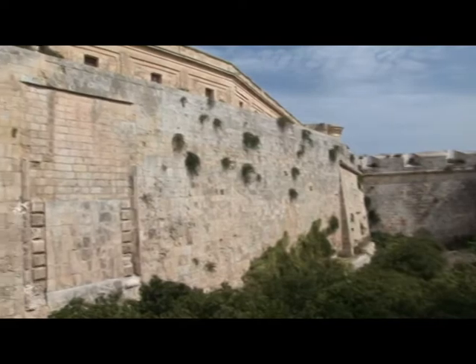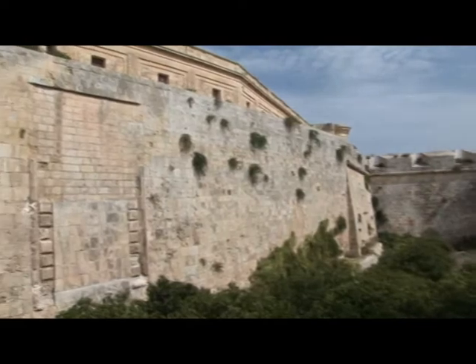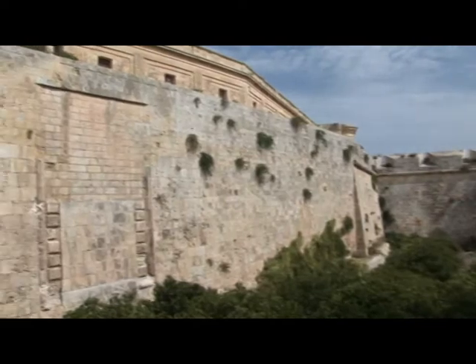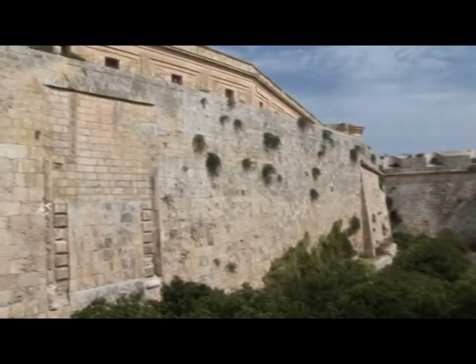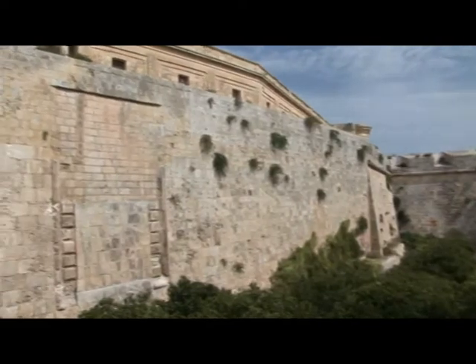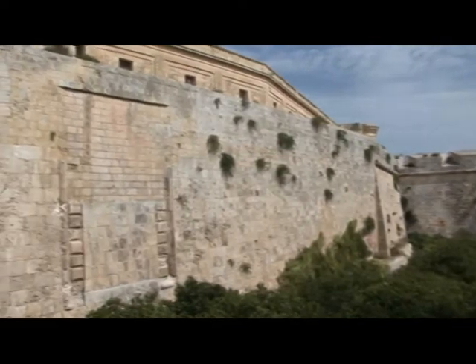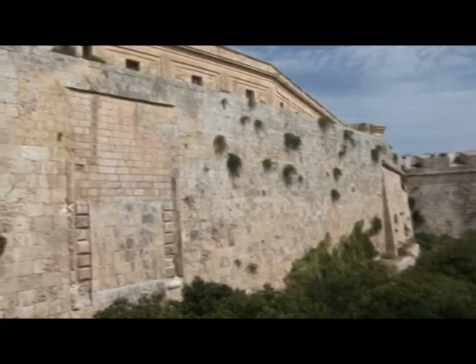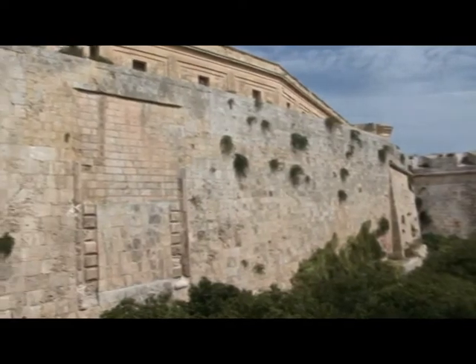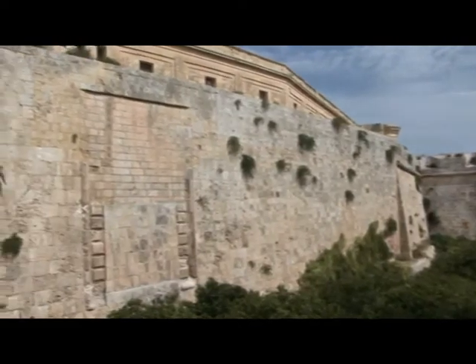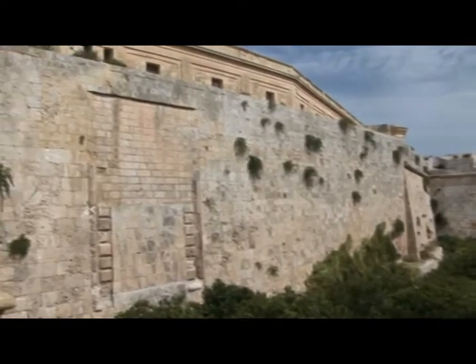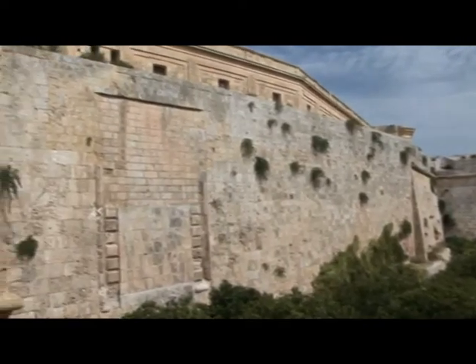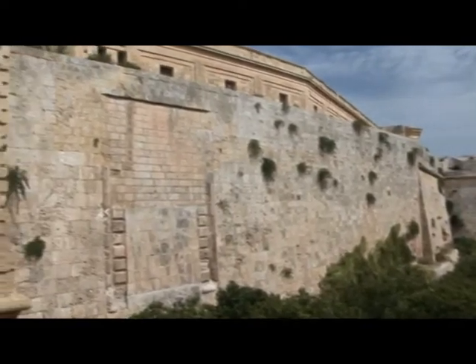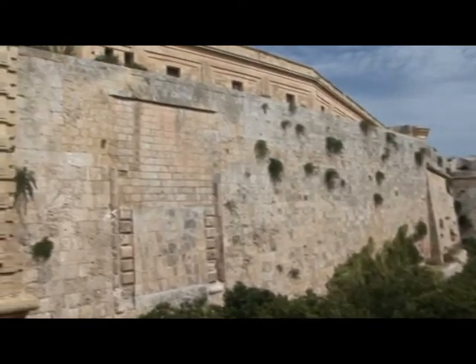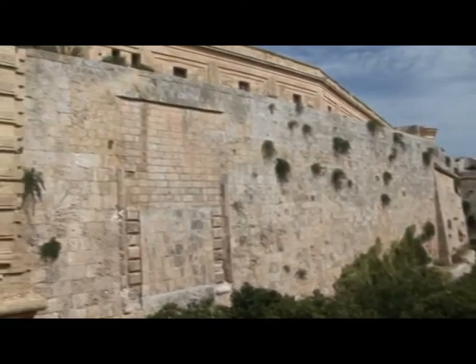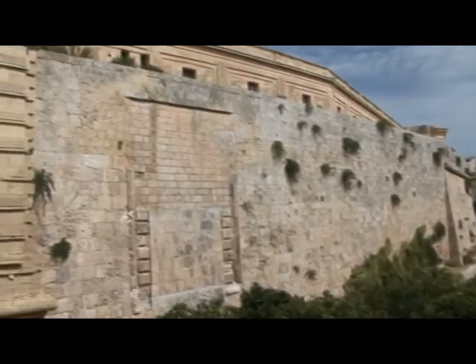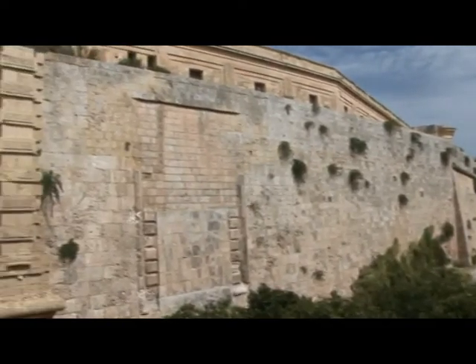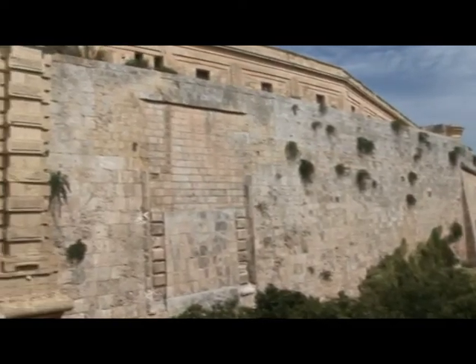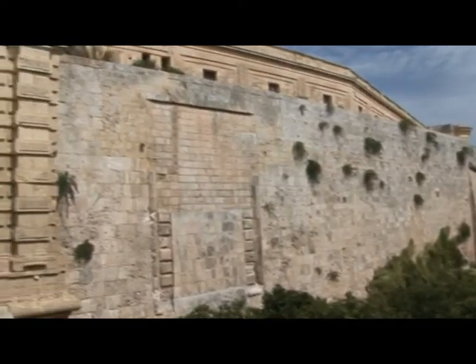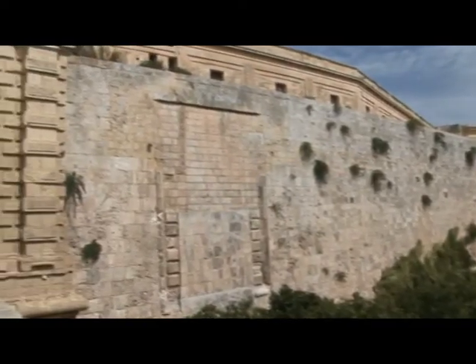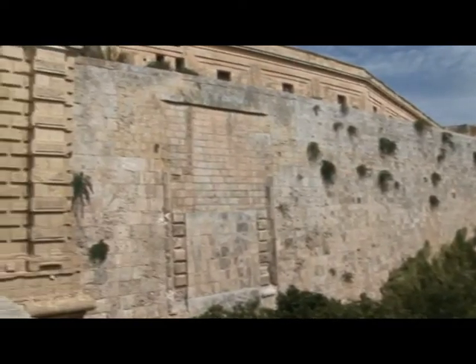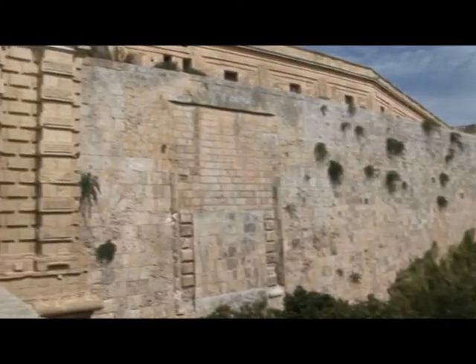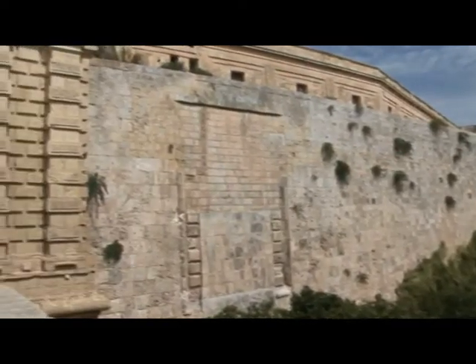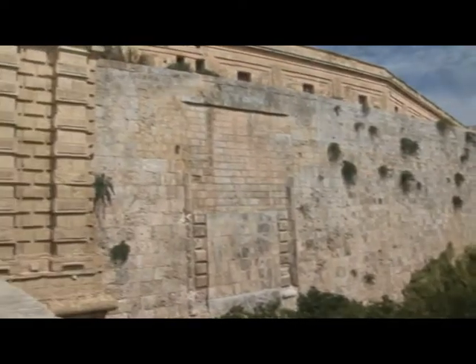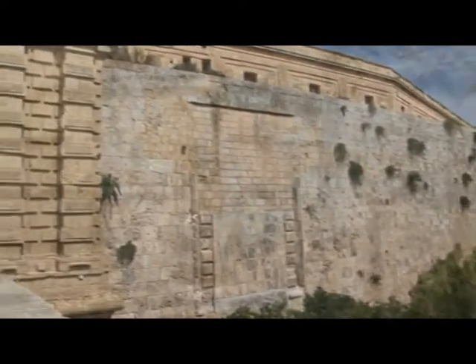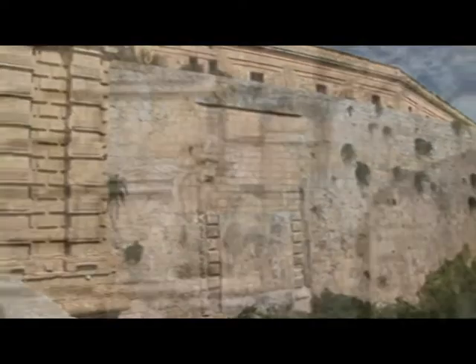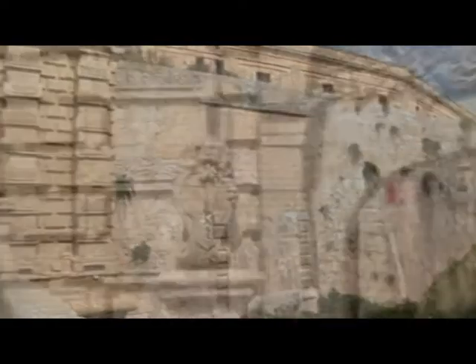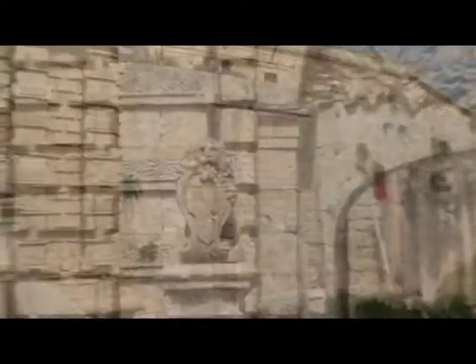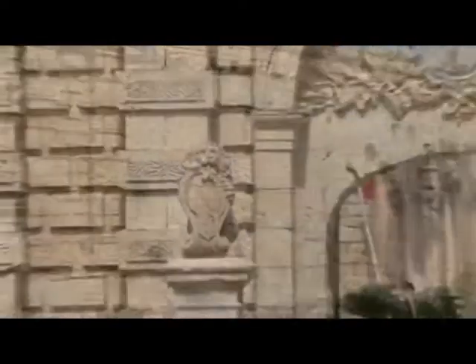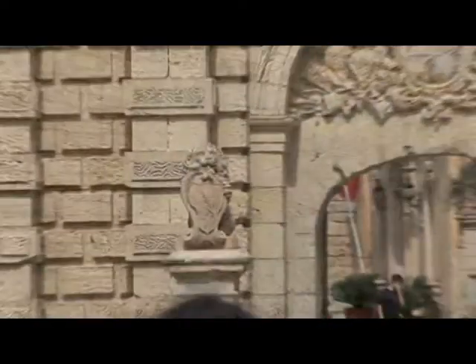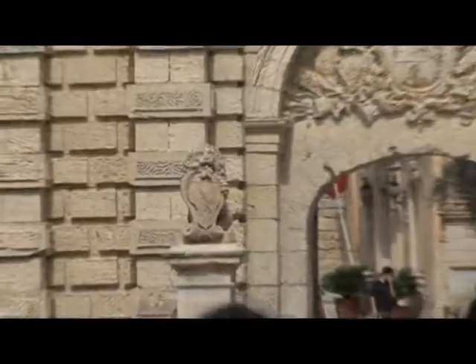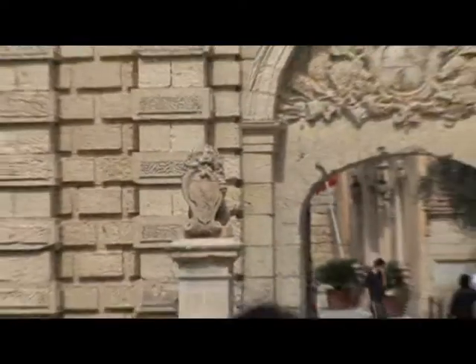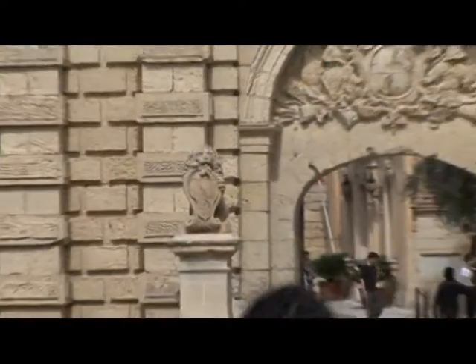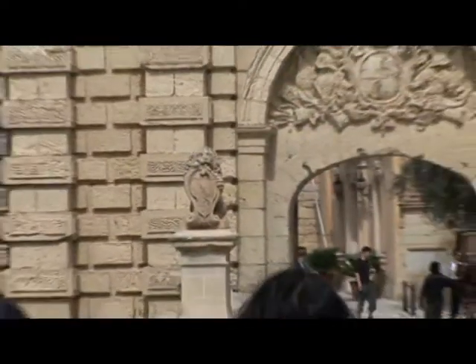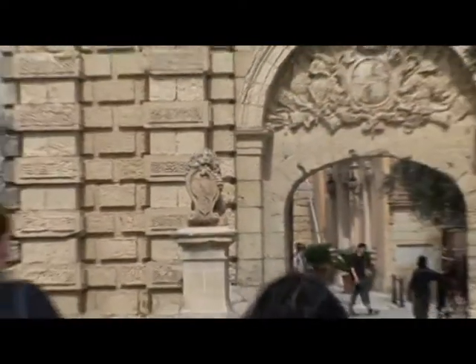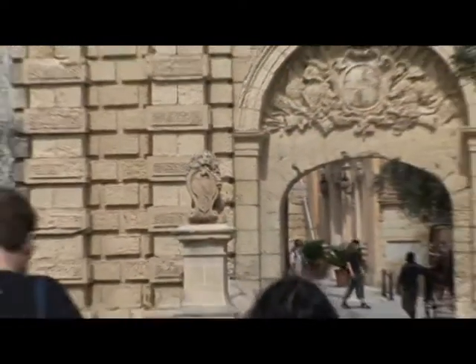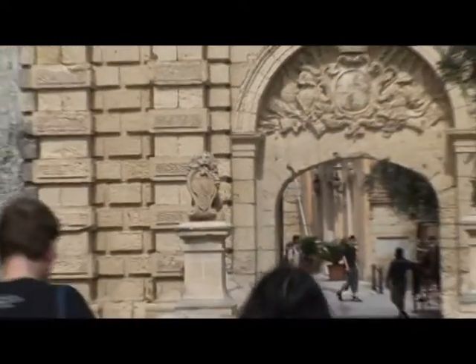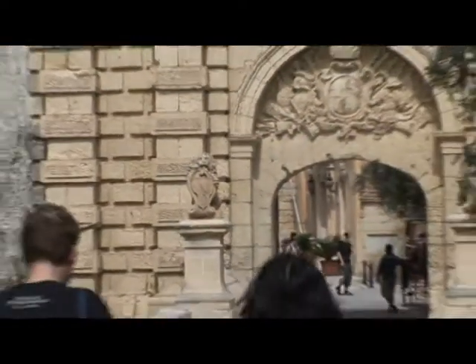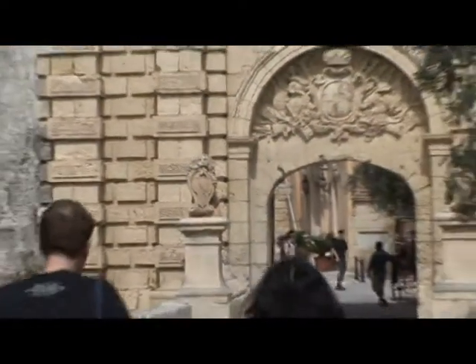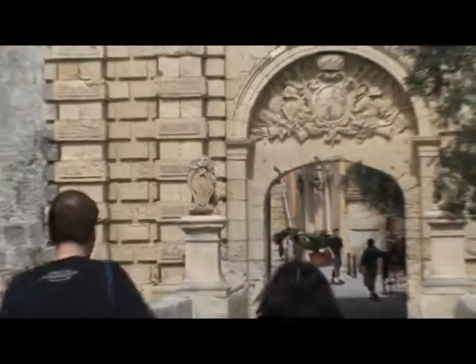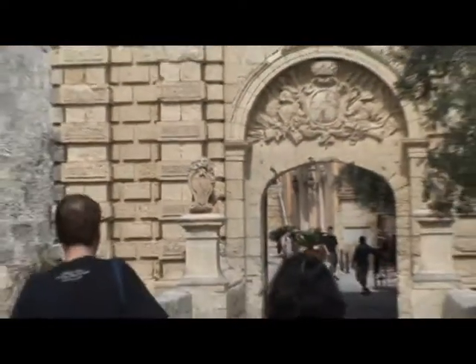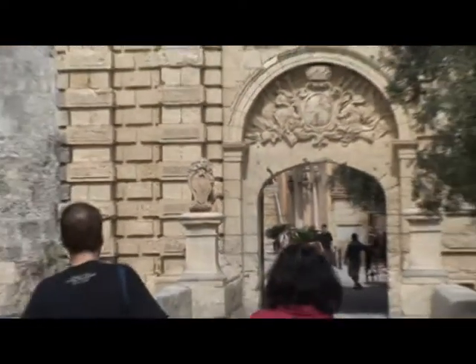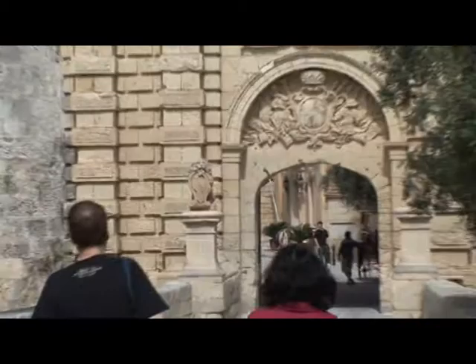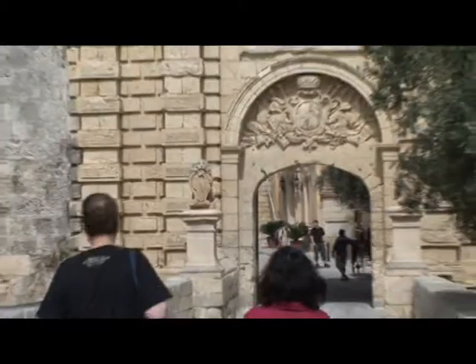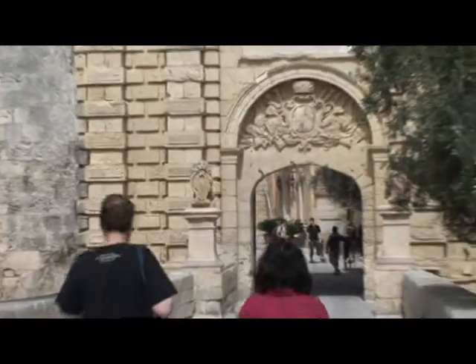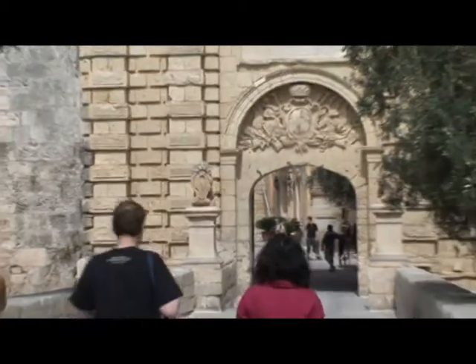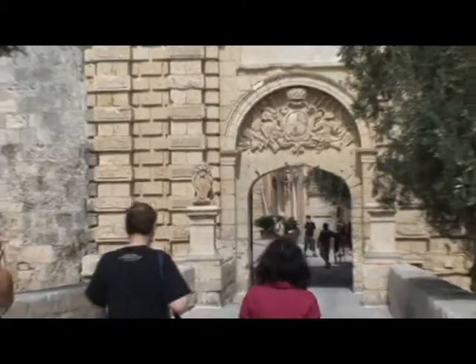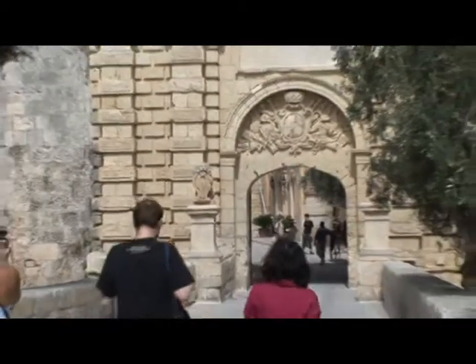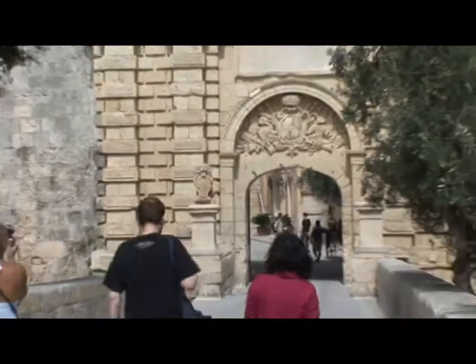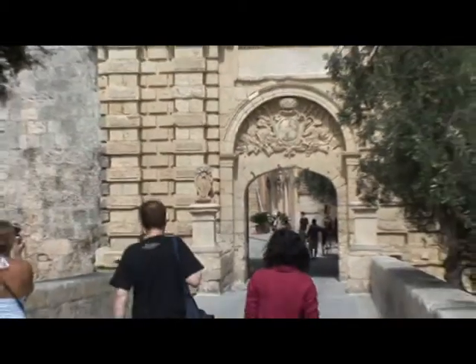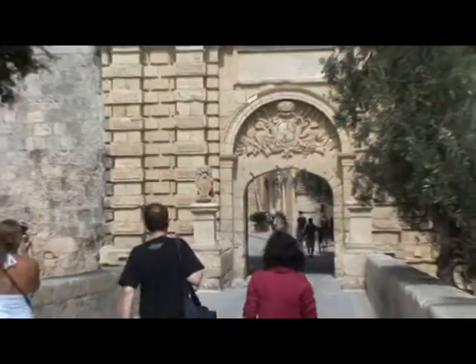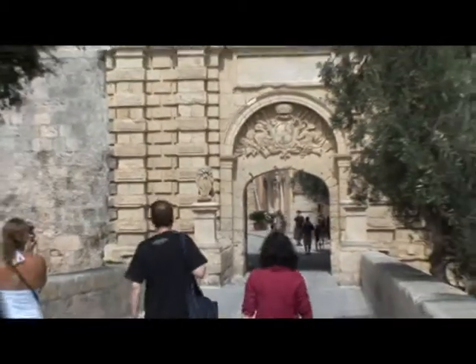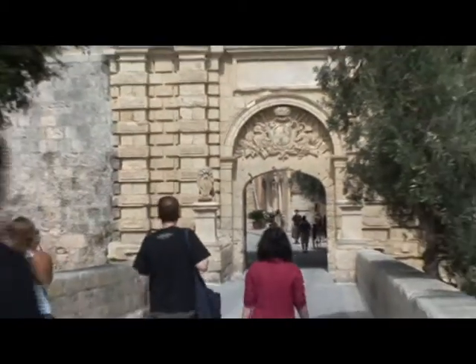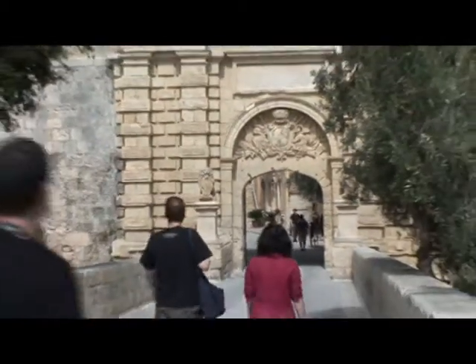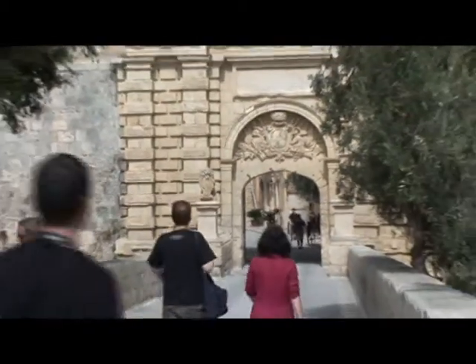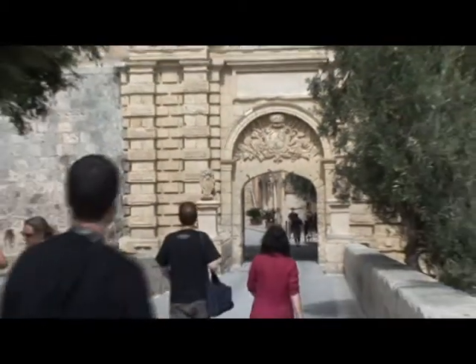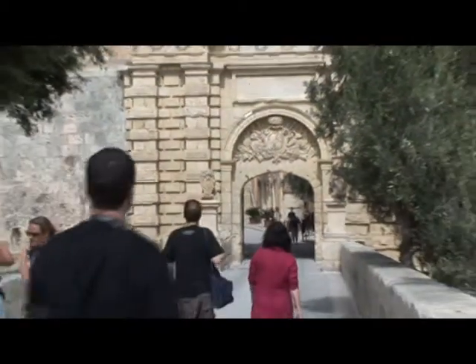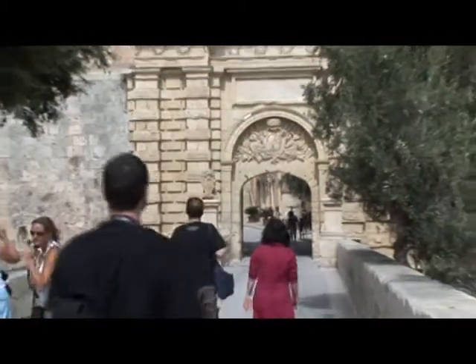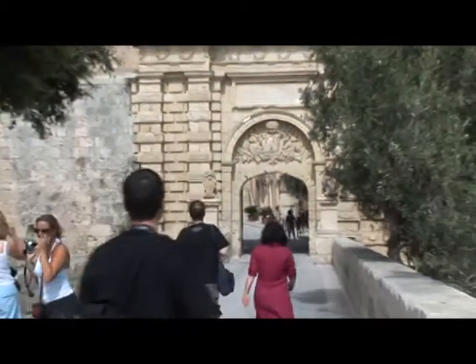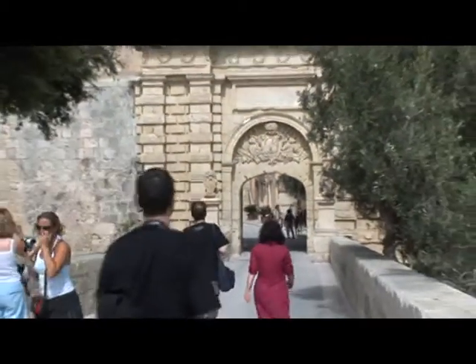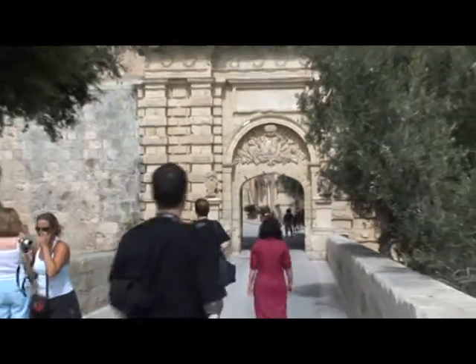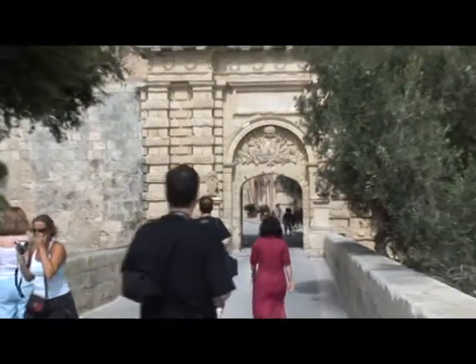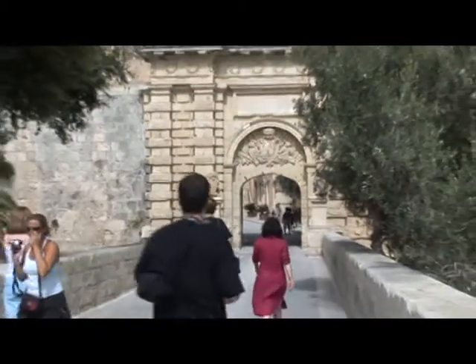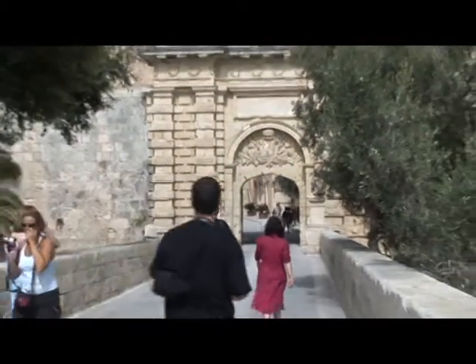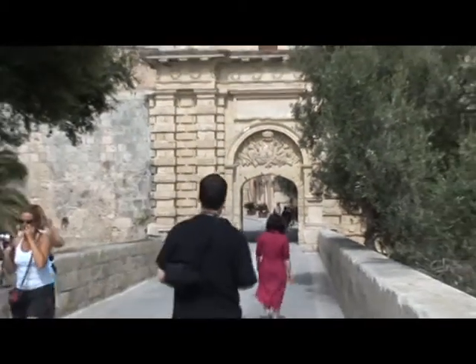The Romans later built a large town, and it was given its present name, meaning Walled City, when the Arabs arrived in the 9th century.